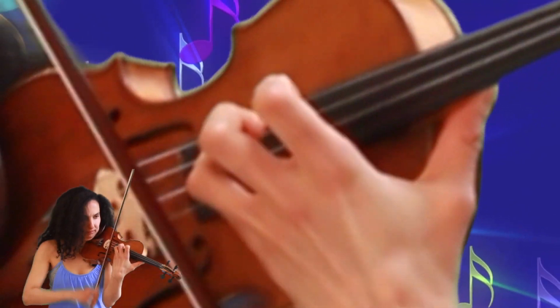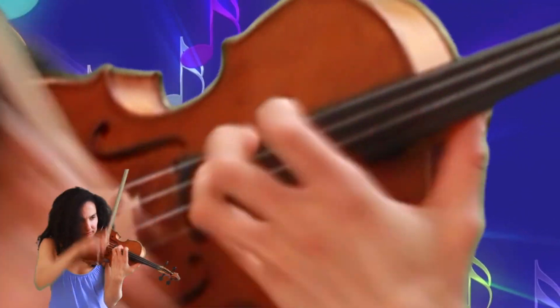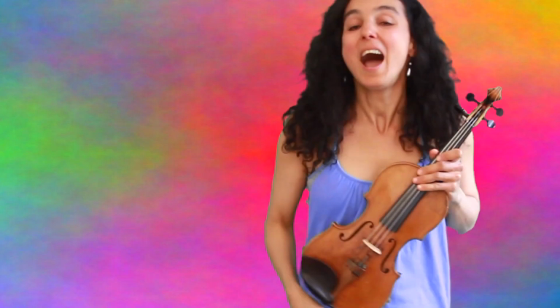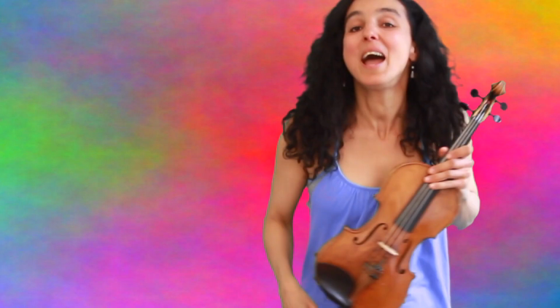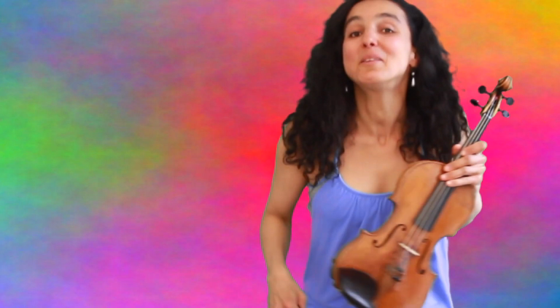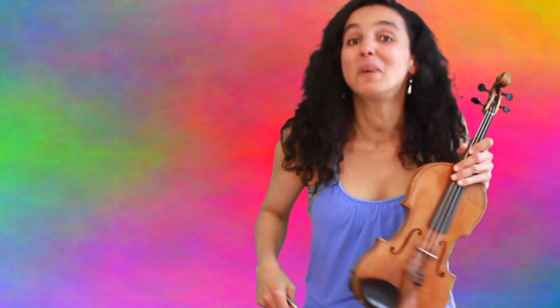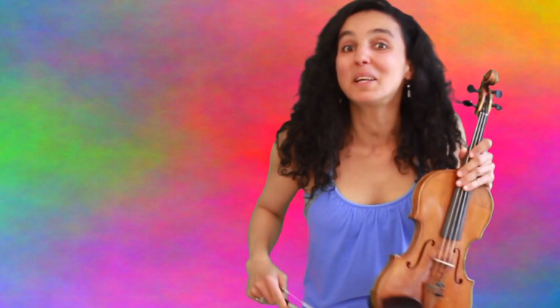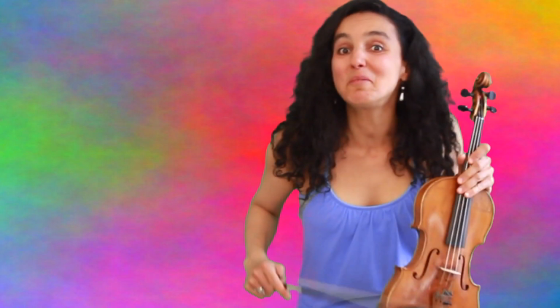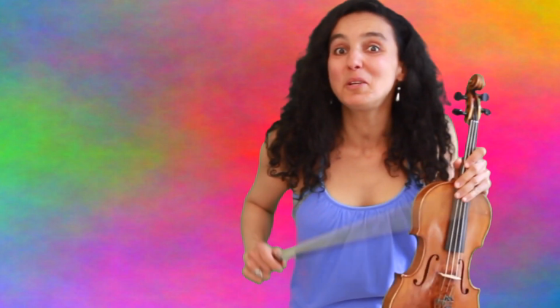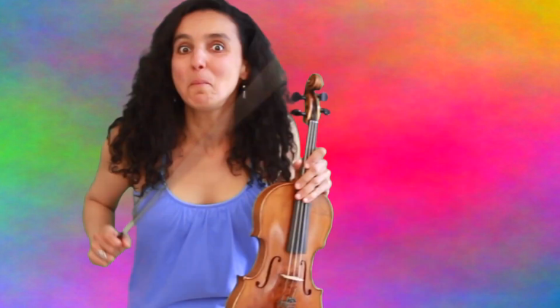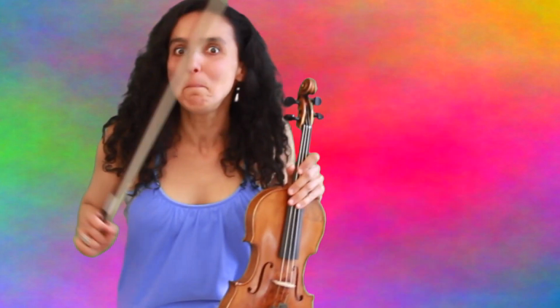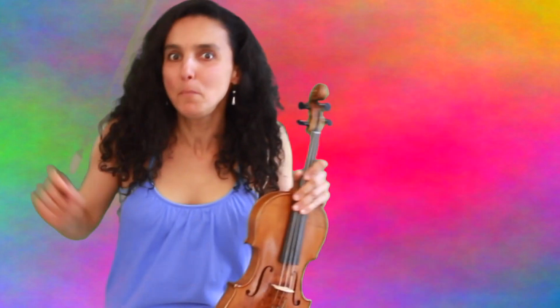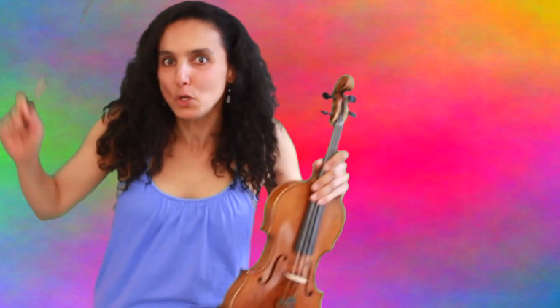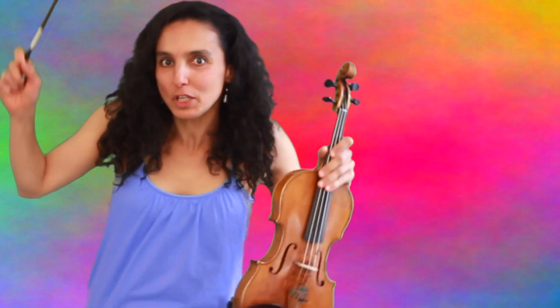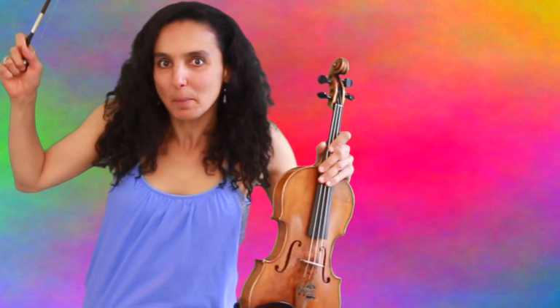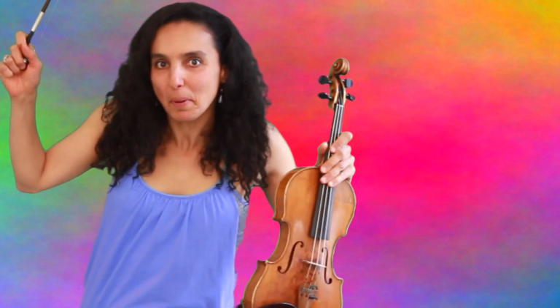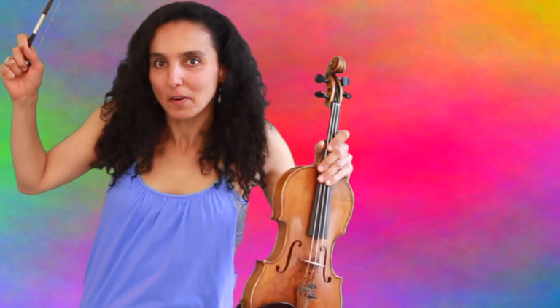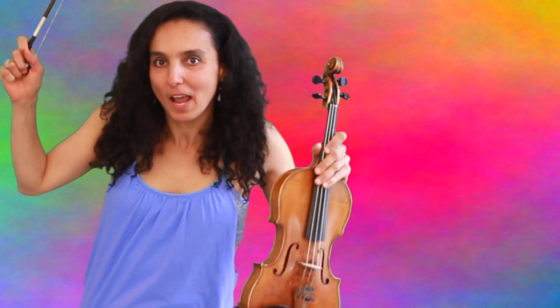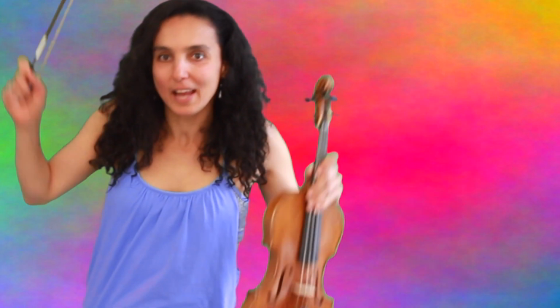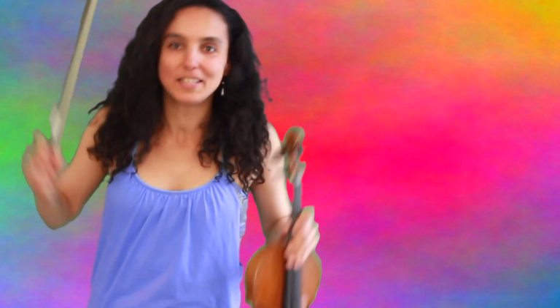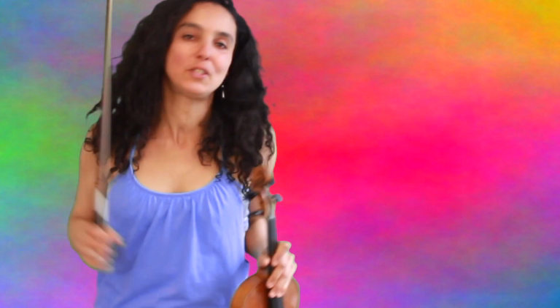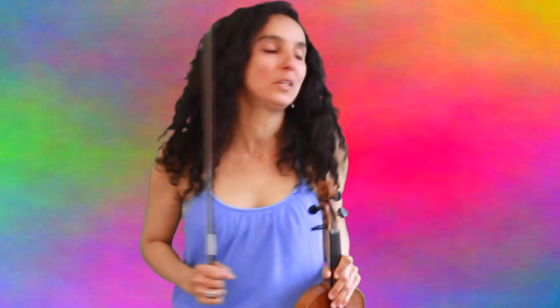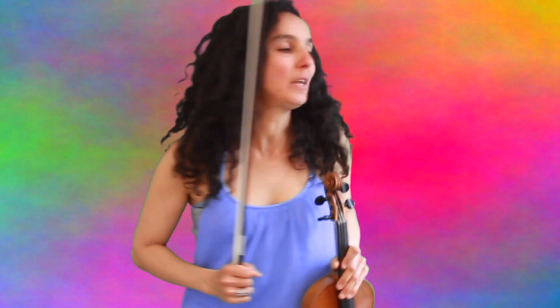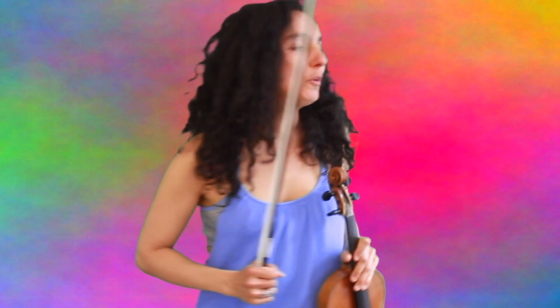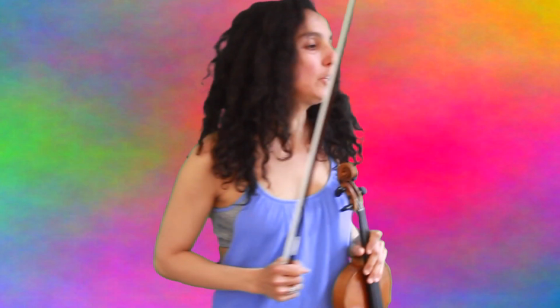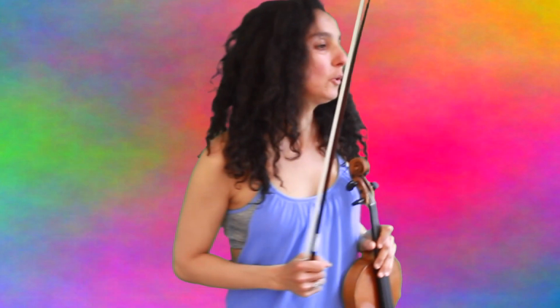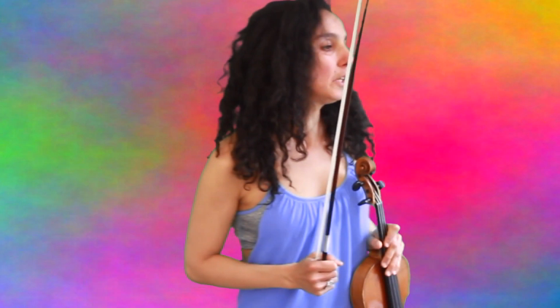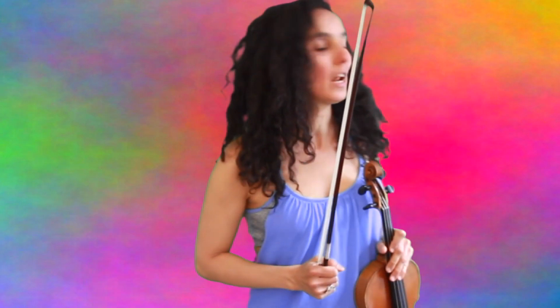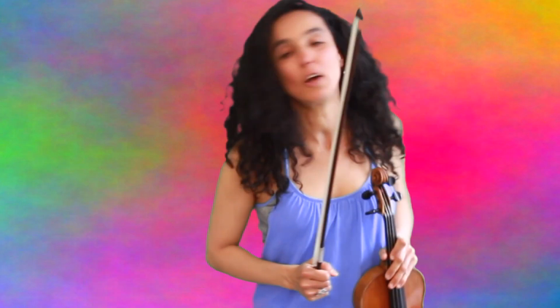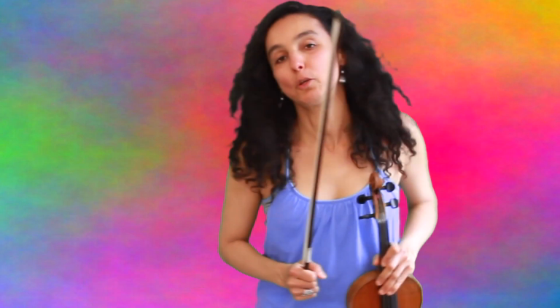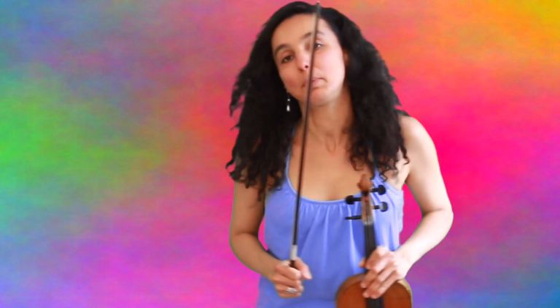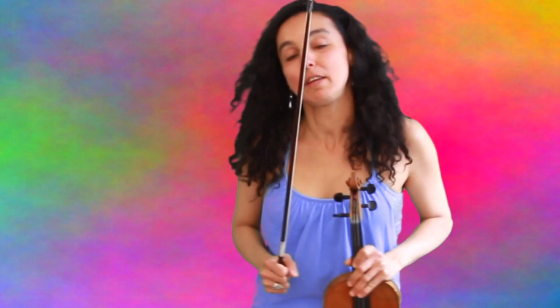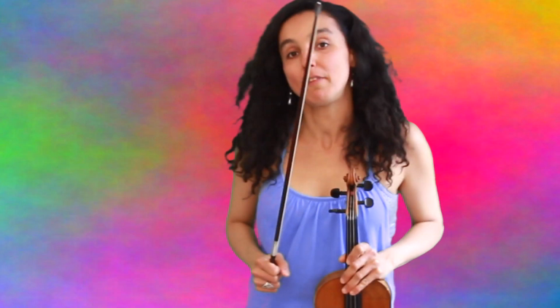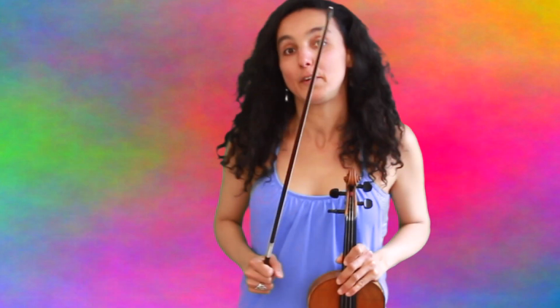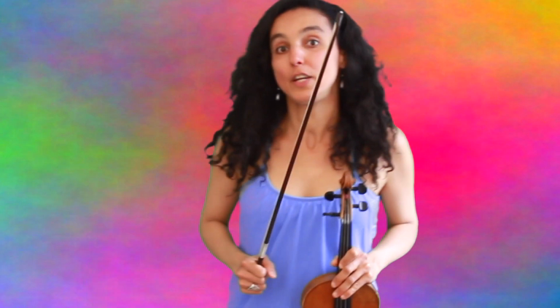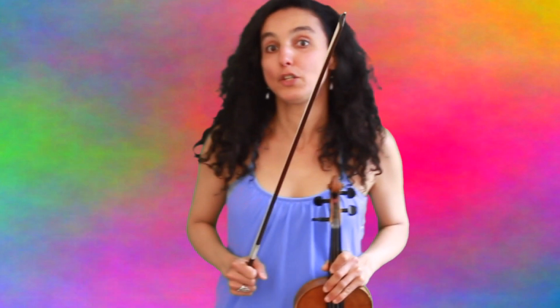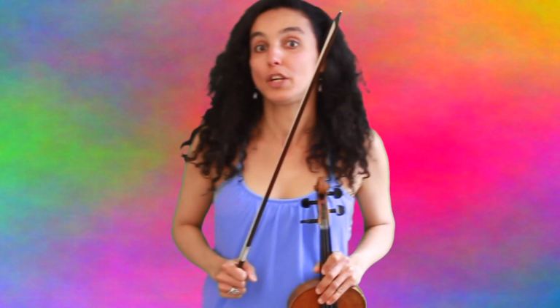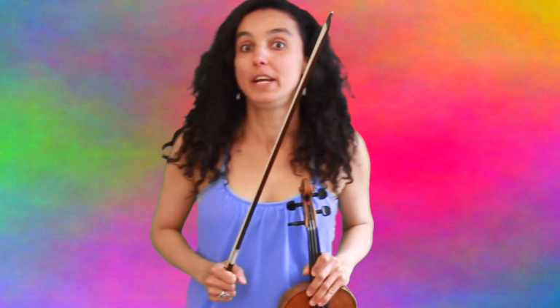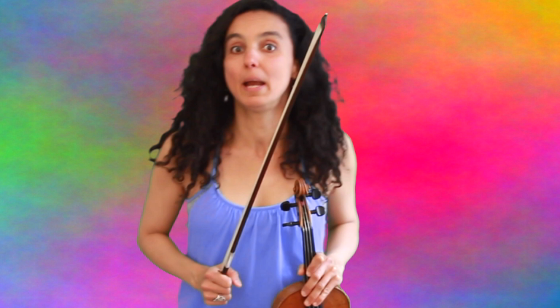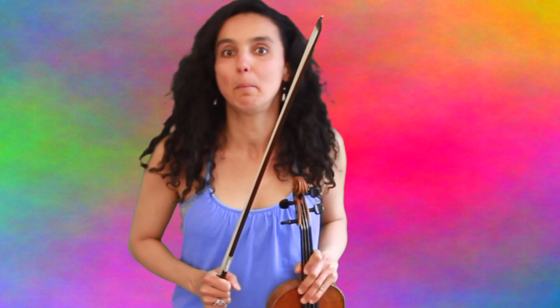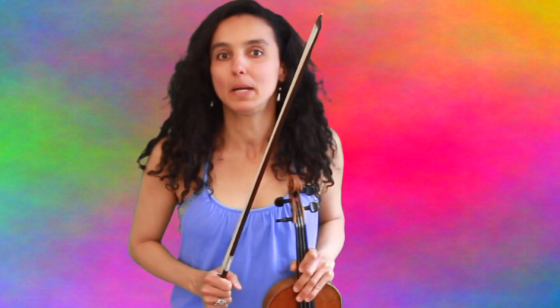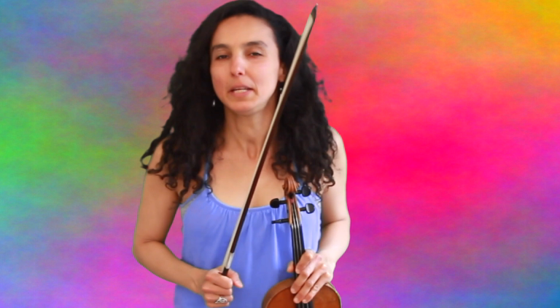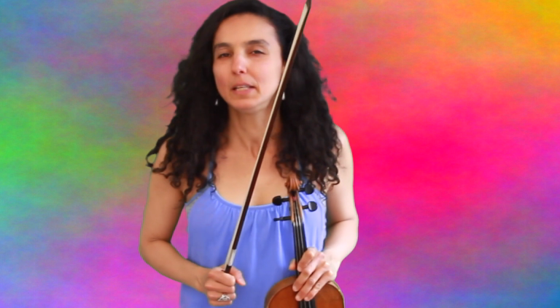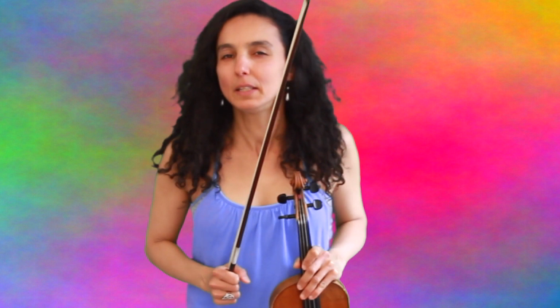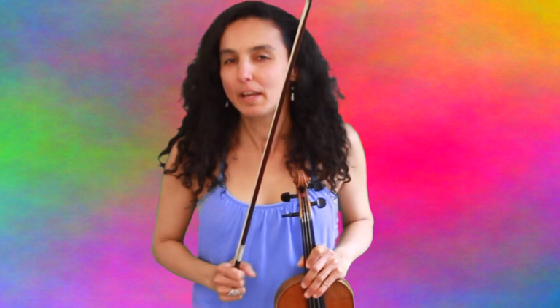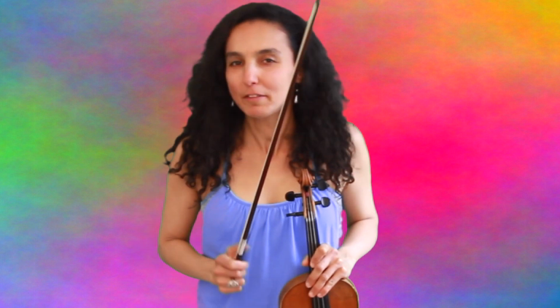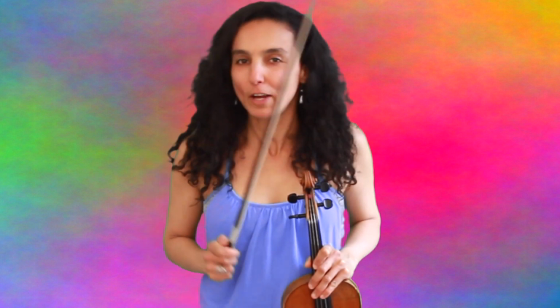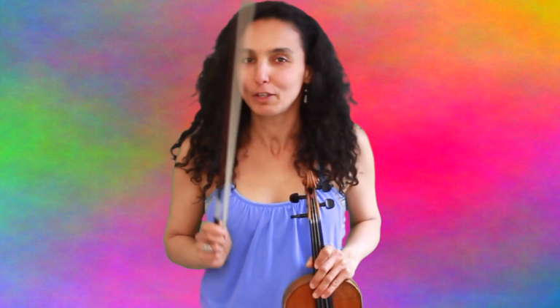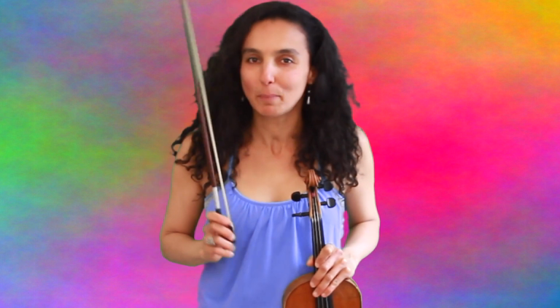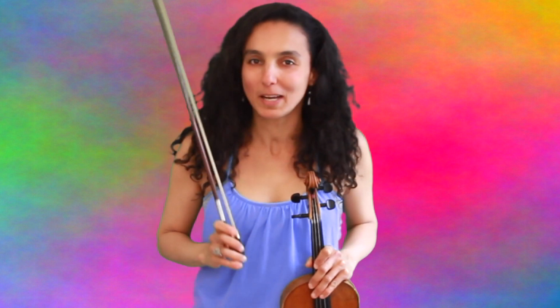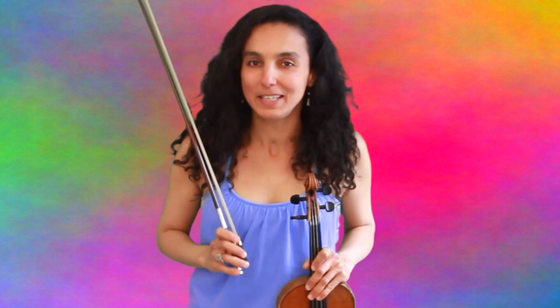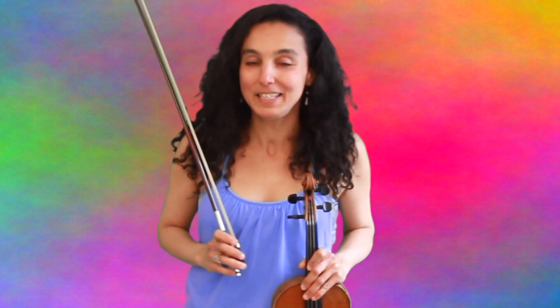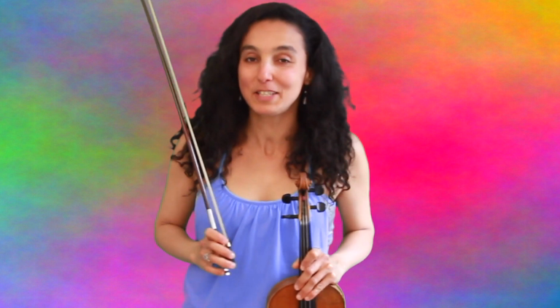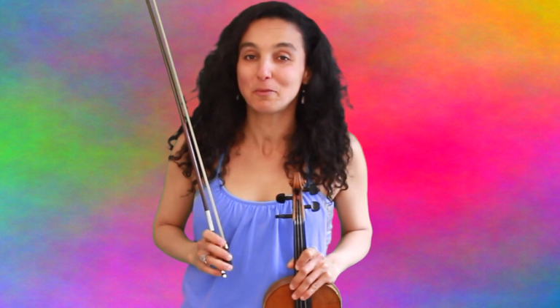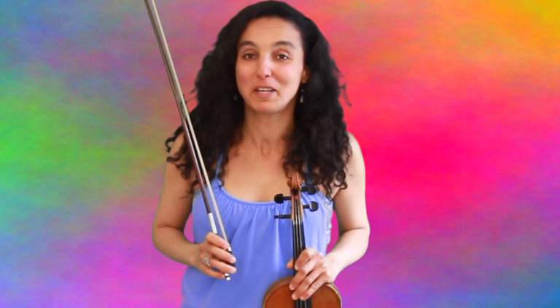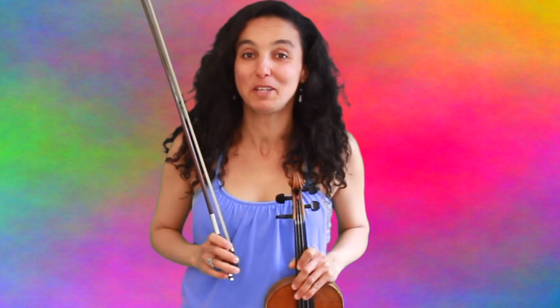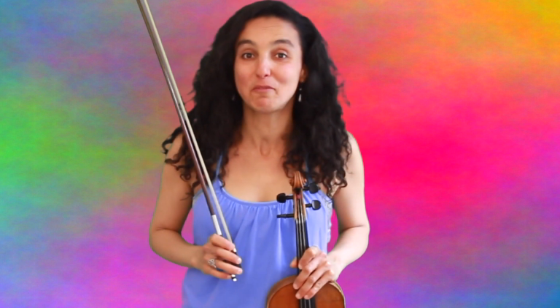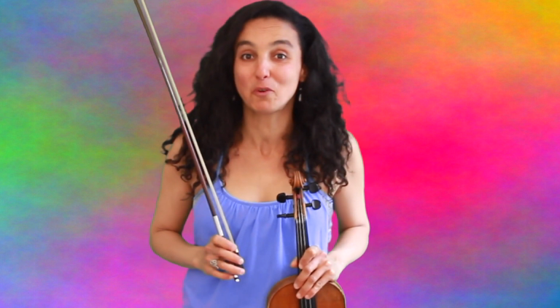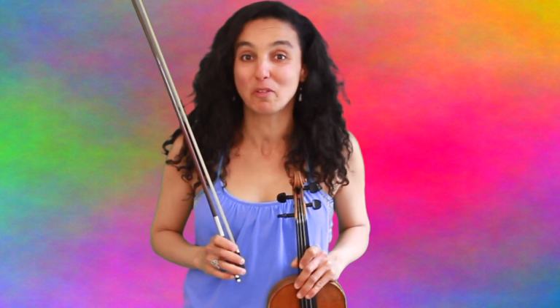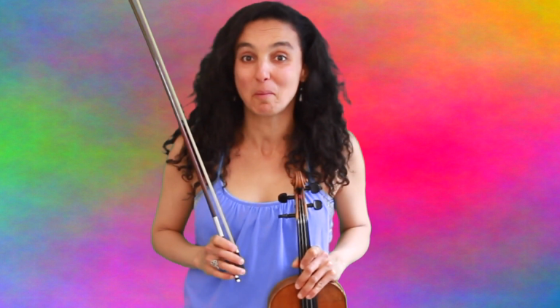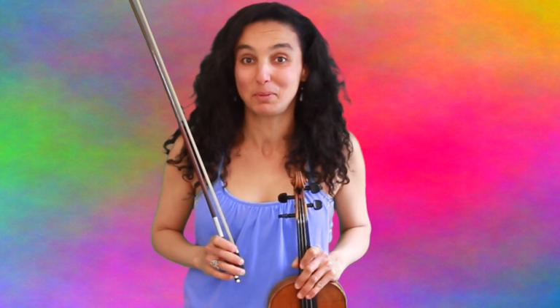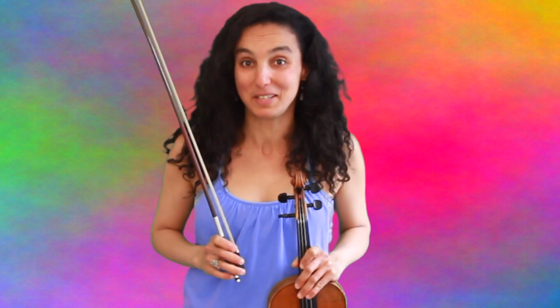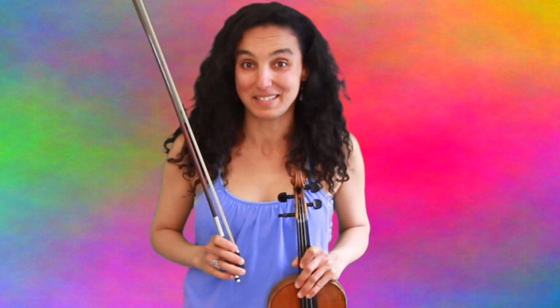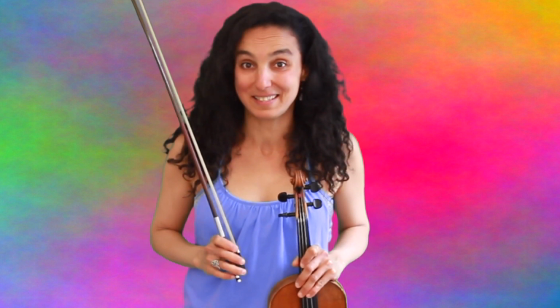Hi and welcome to Music Paradise! Today we're going to learn how to play variation number 11 out of Paganini's 24th Caprice.